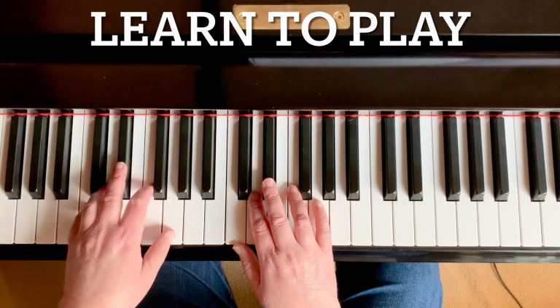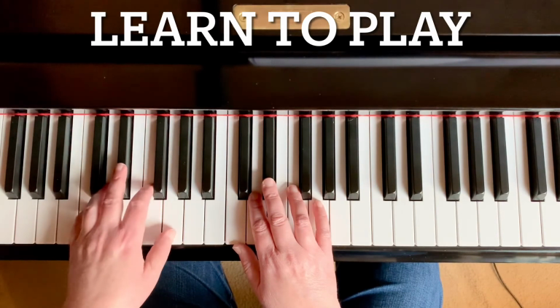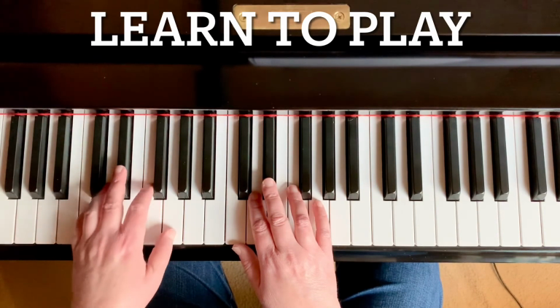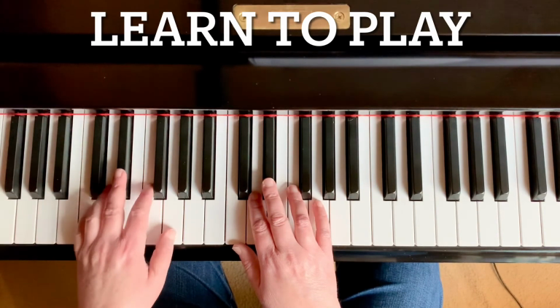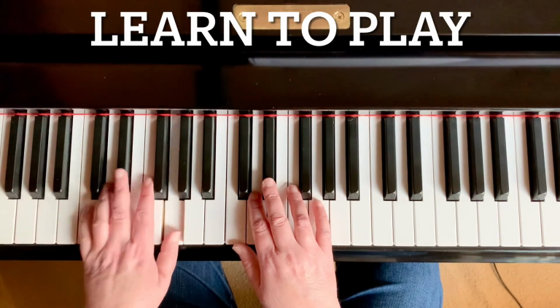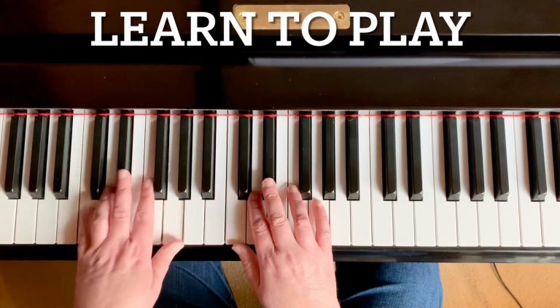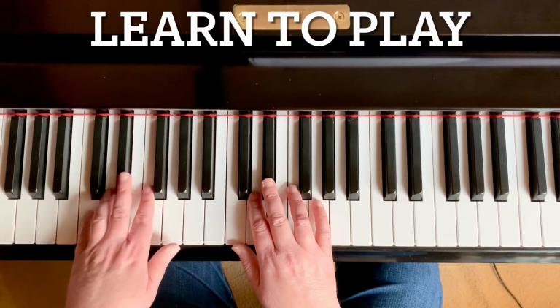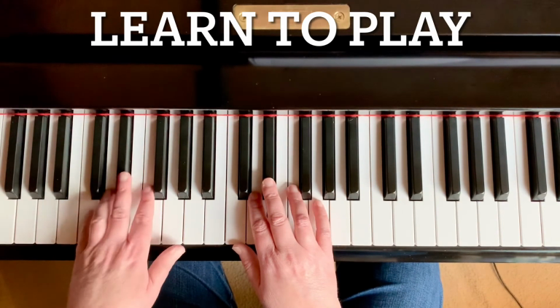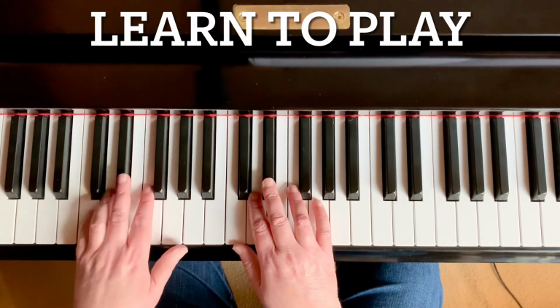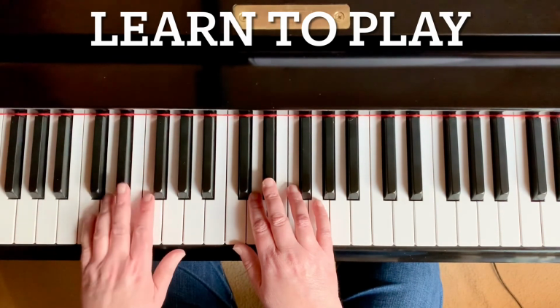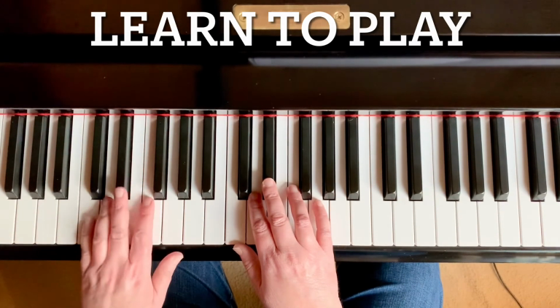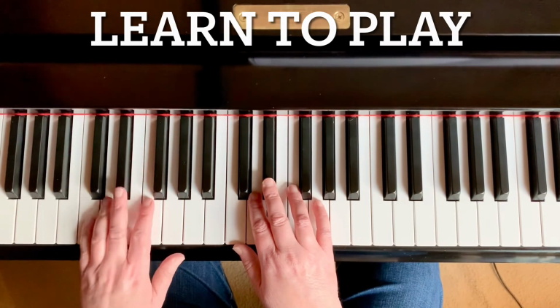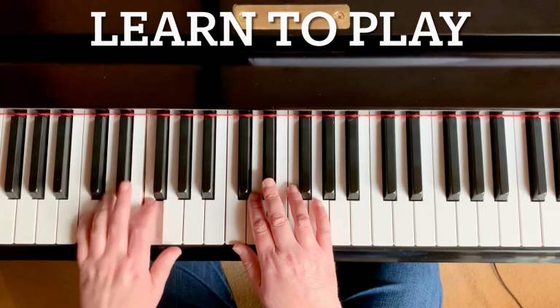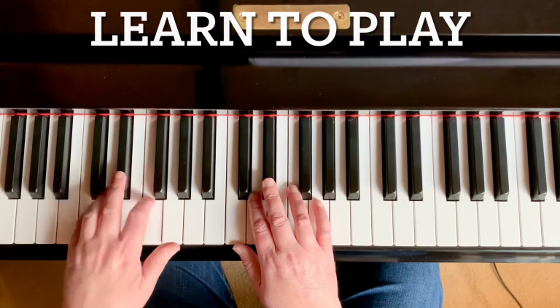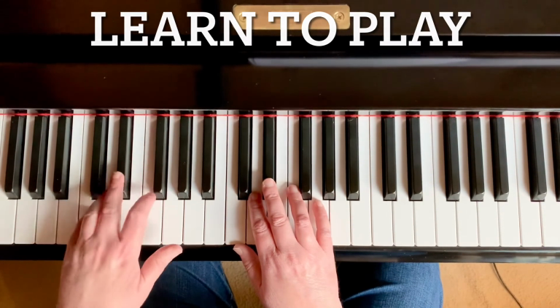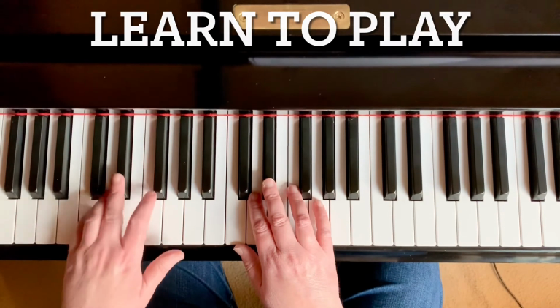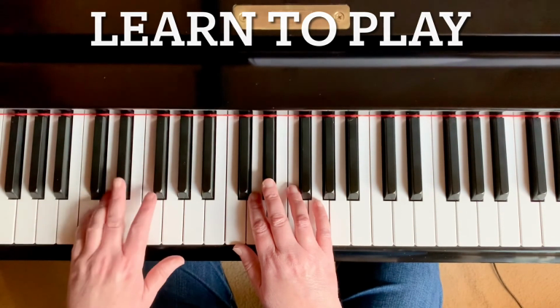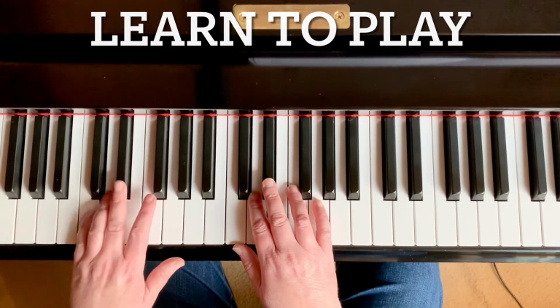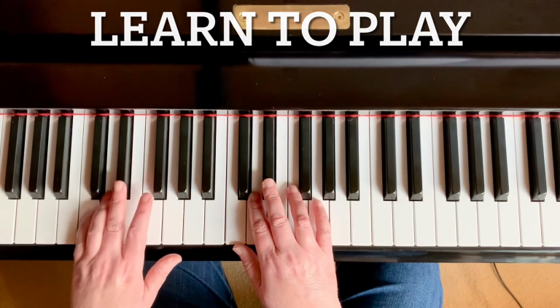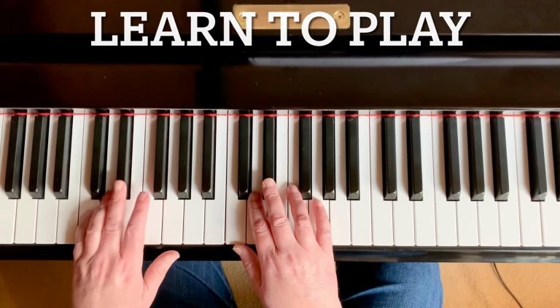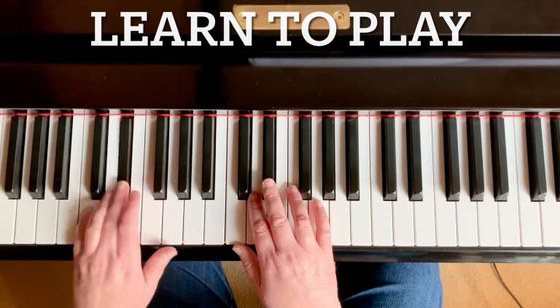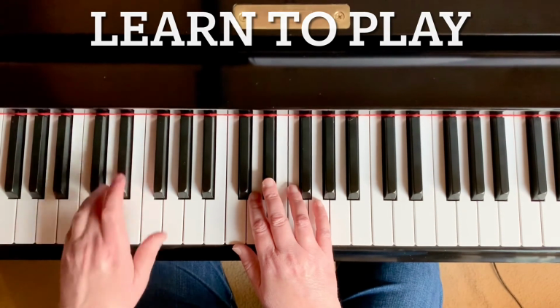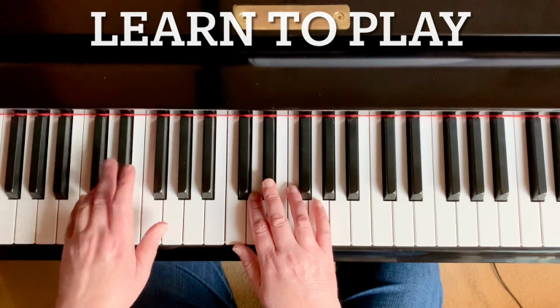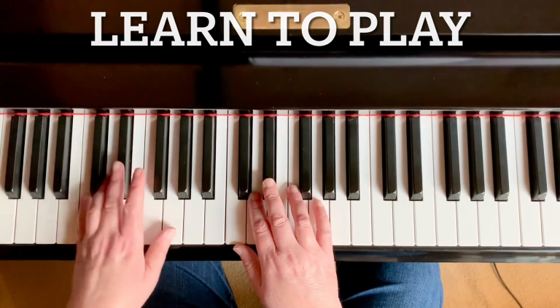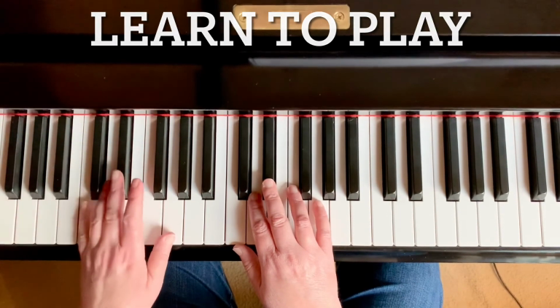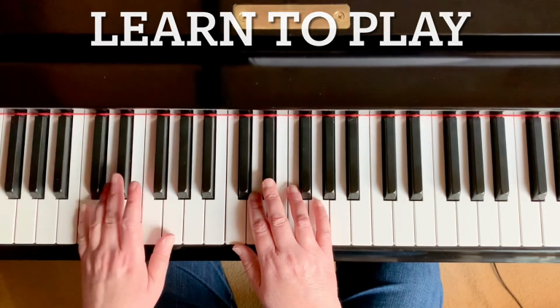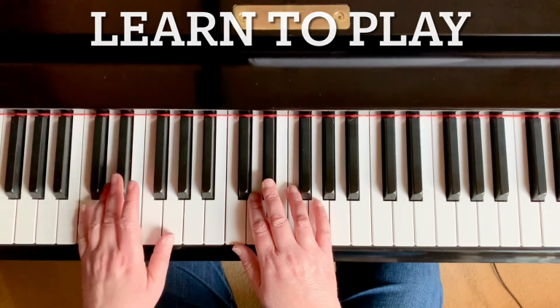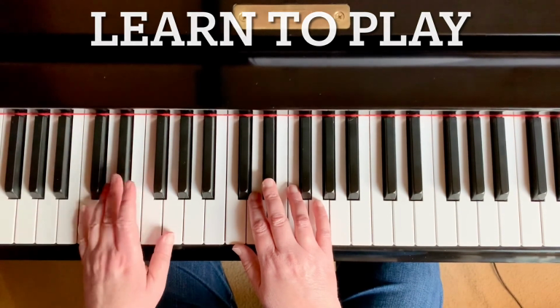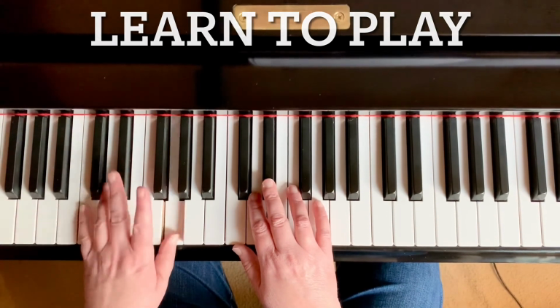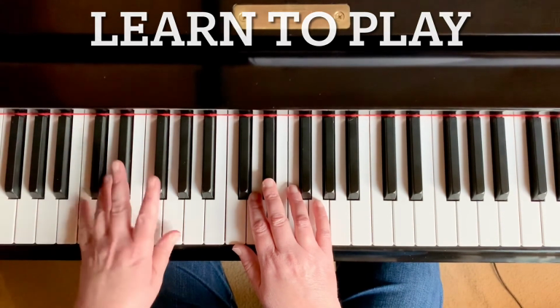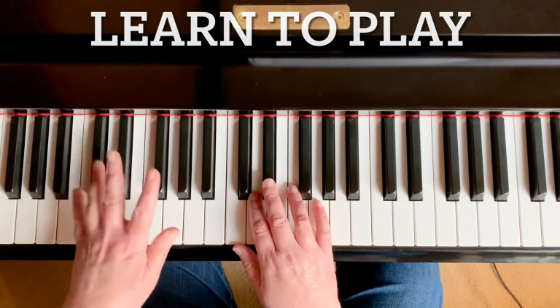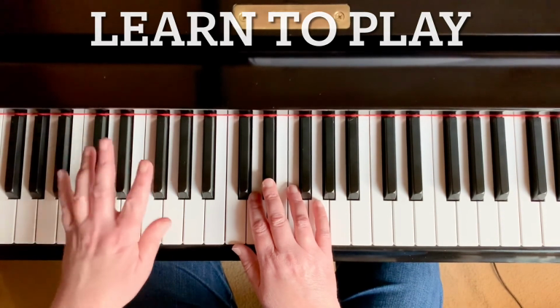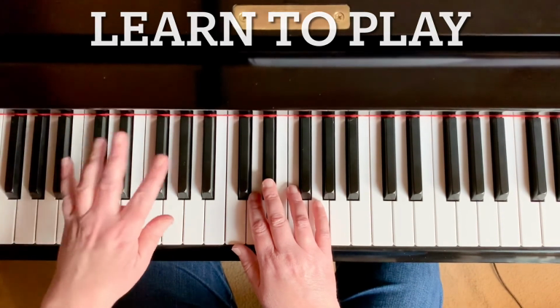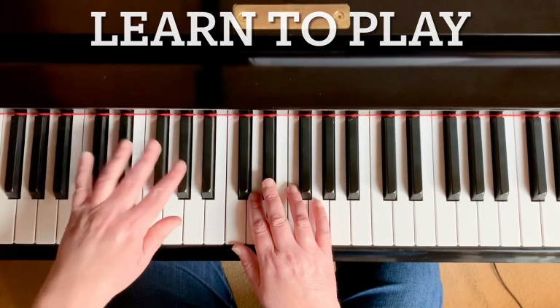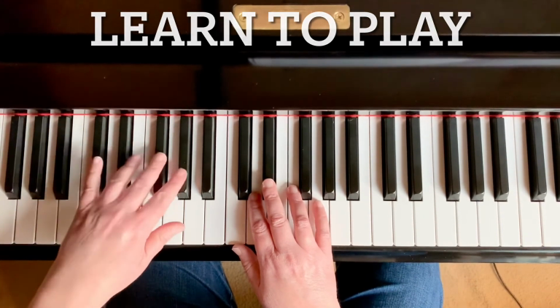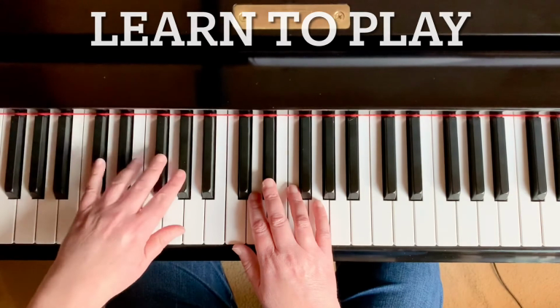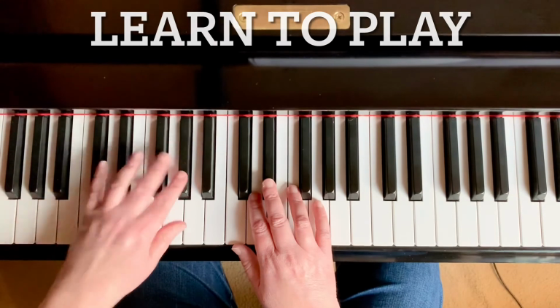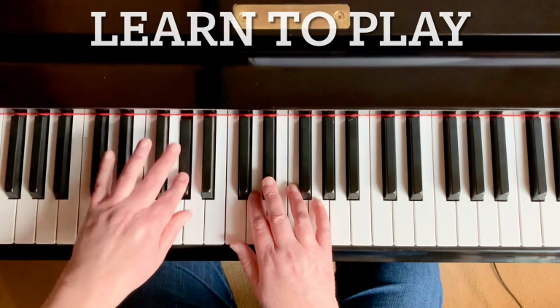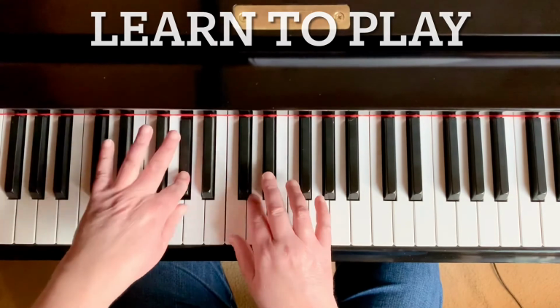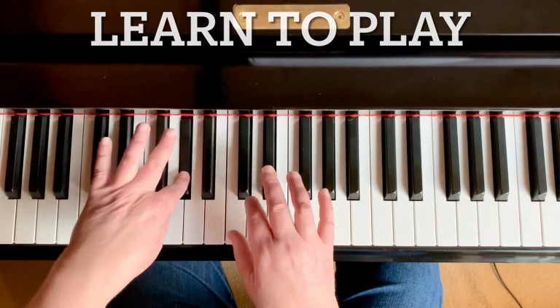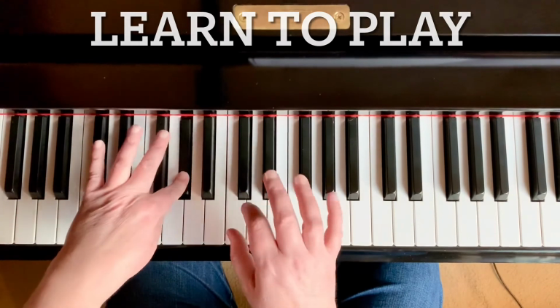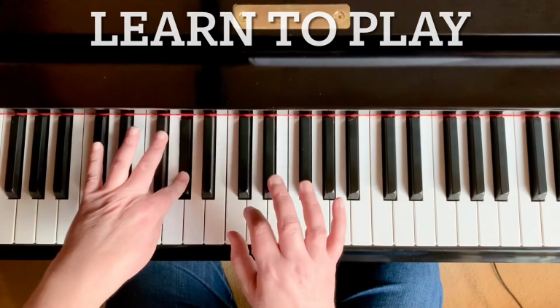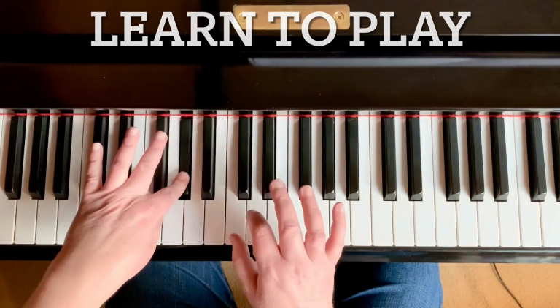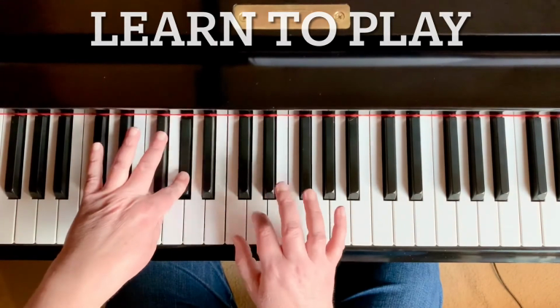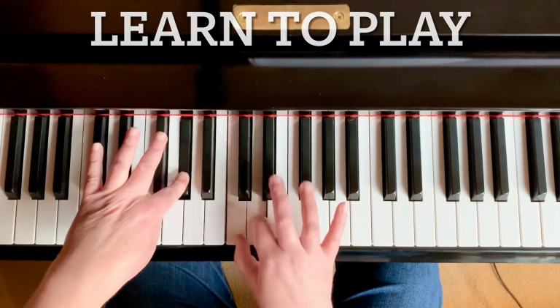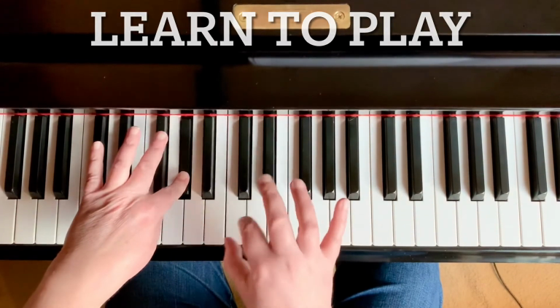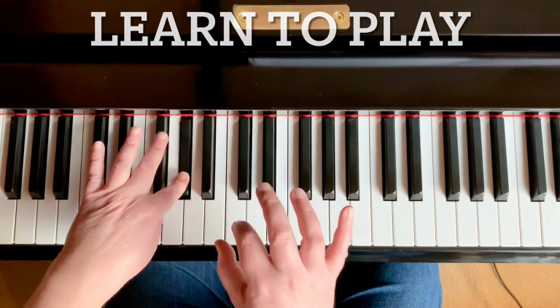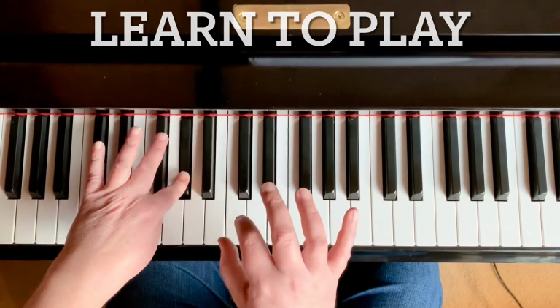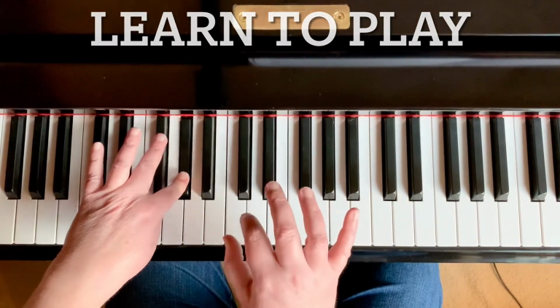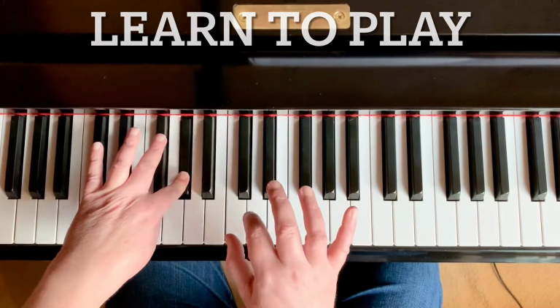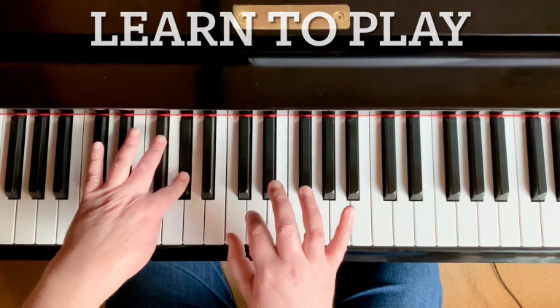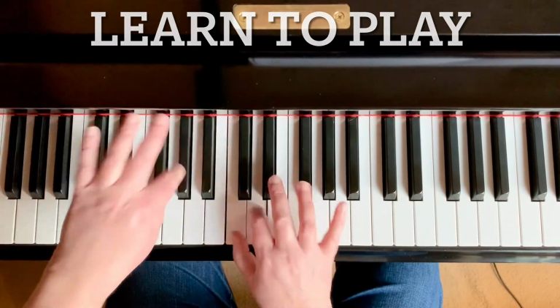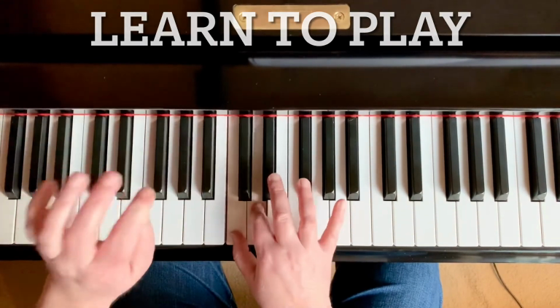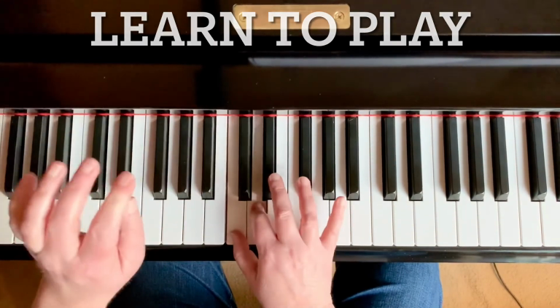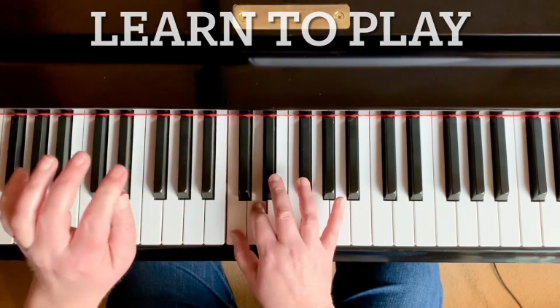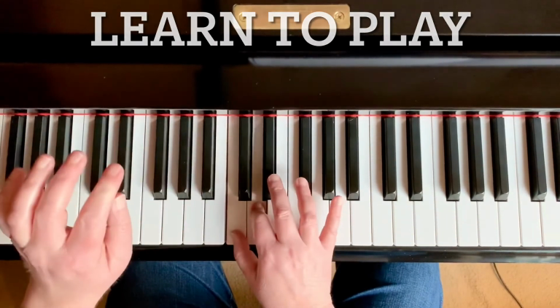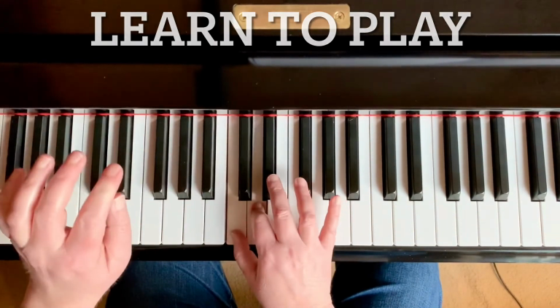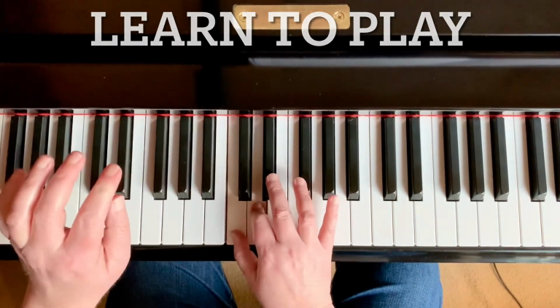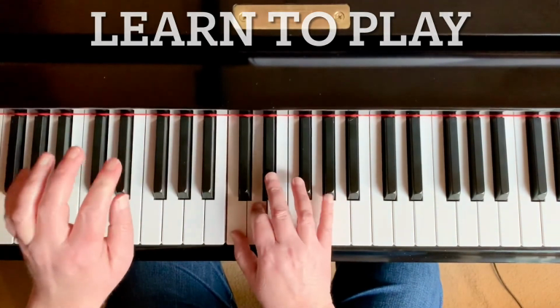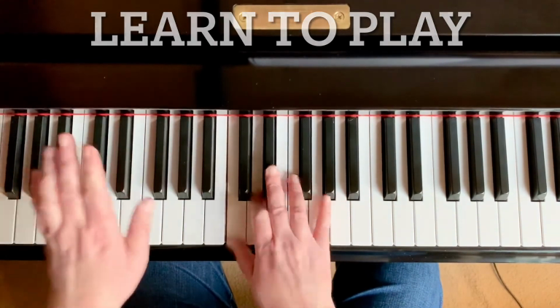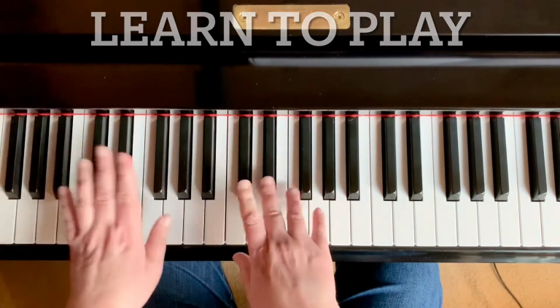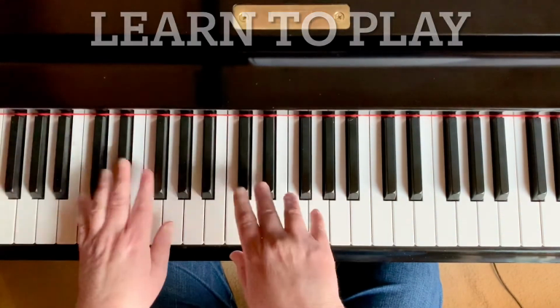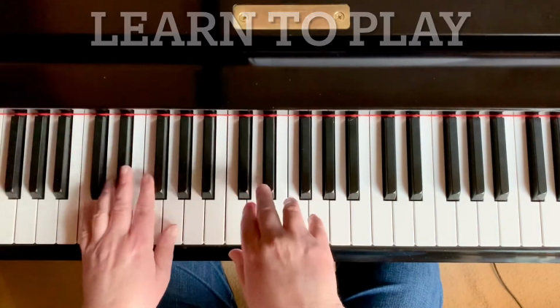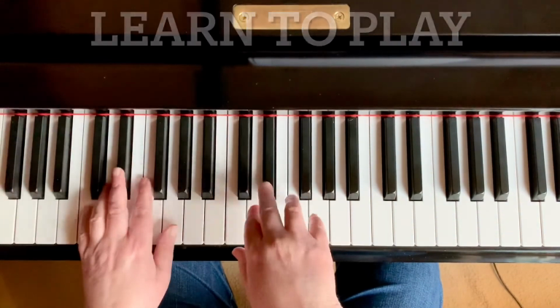G, F, E flat, G, over for A flat. Great.